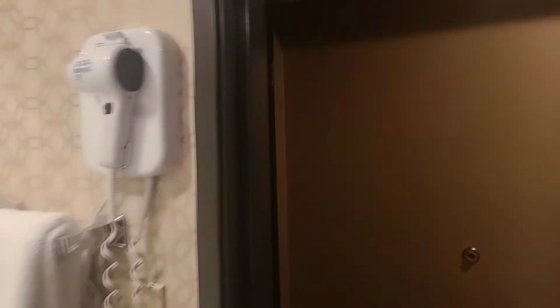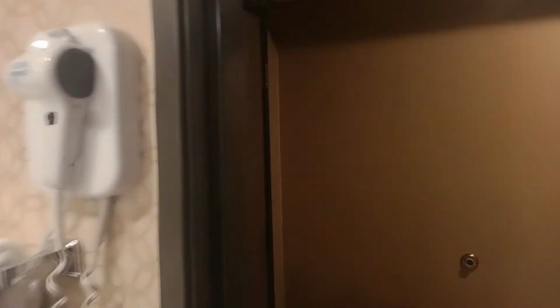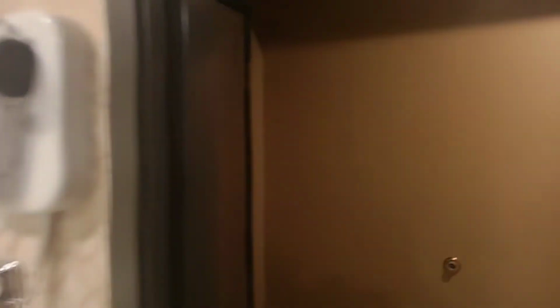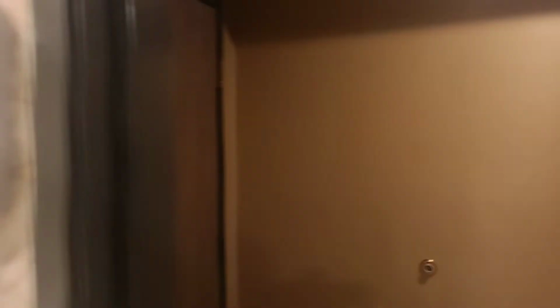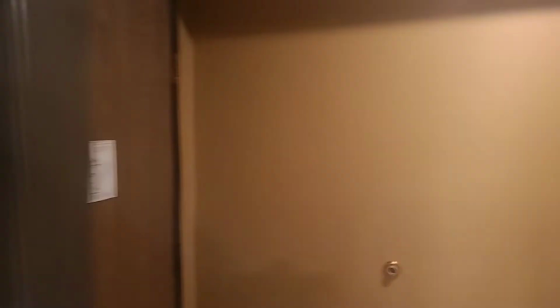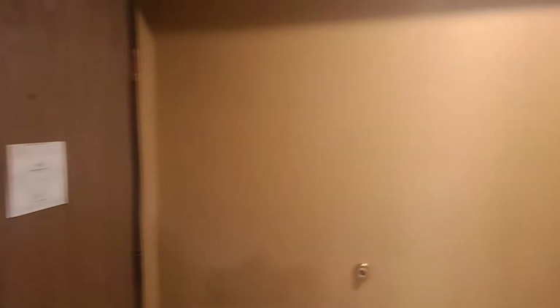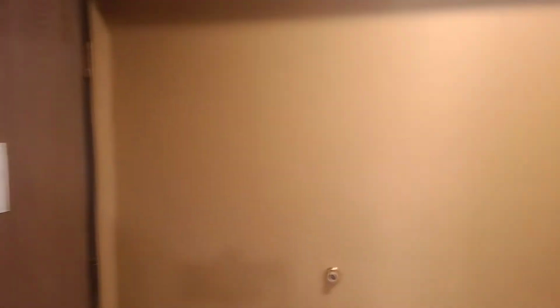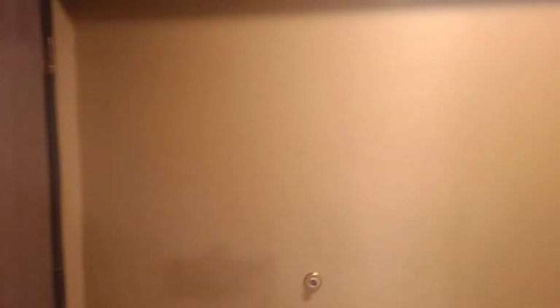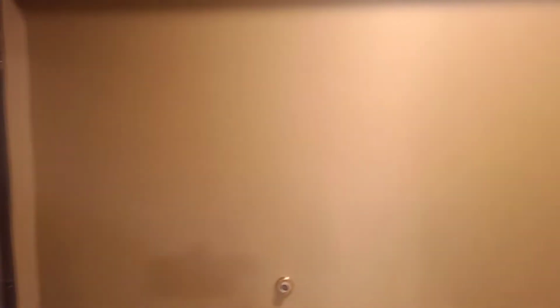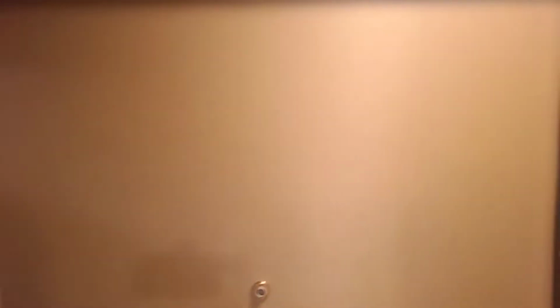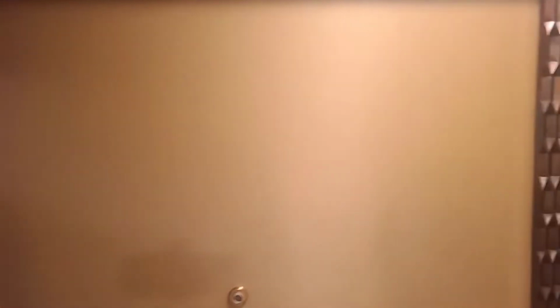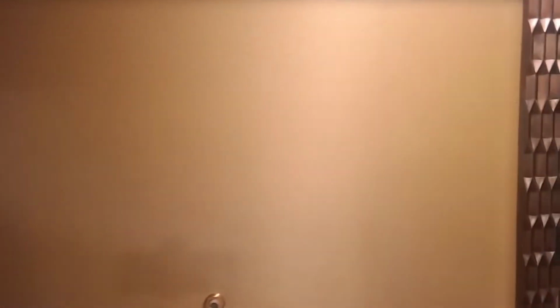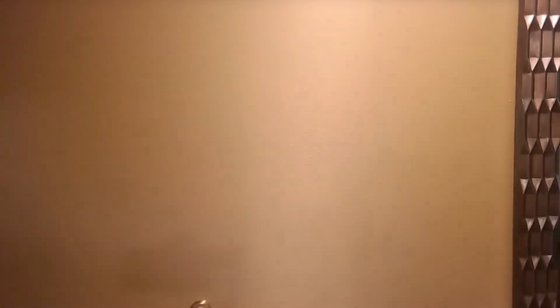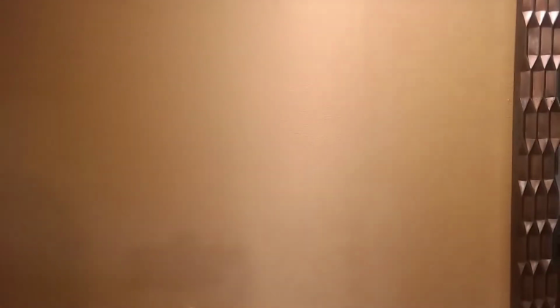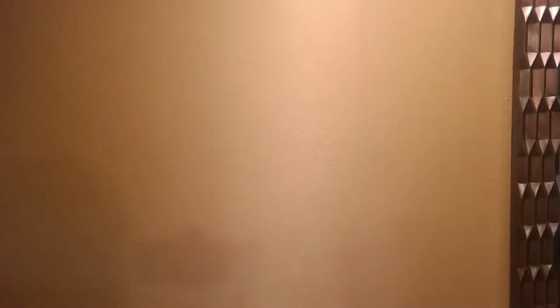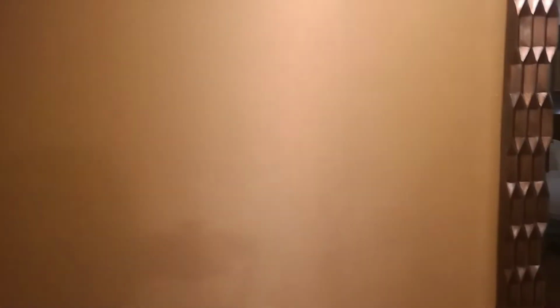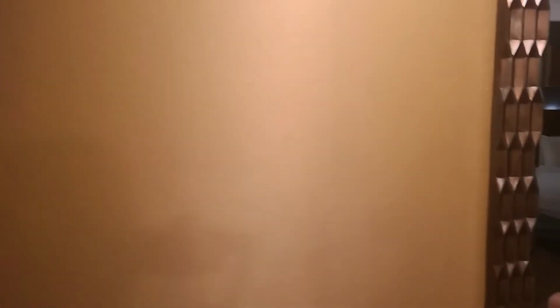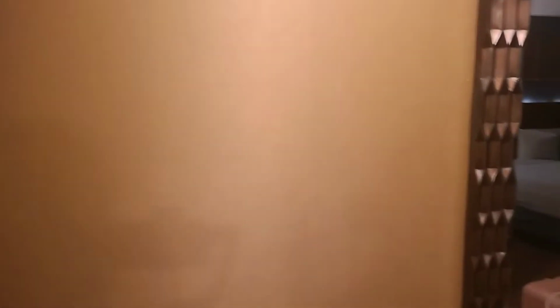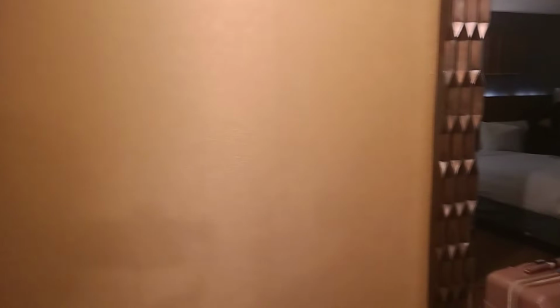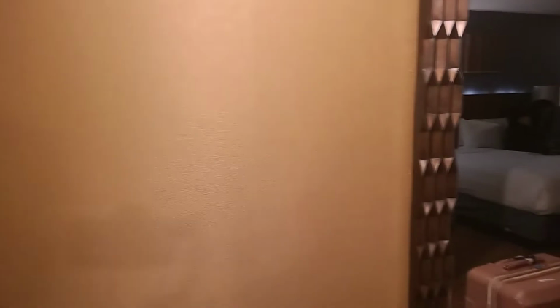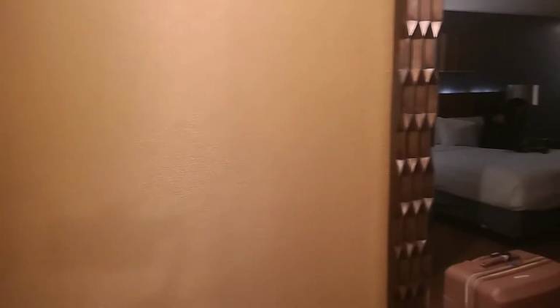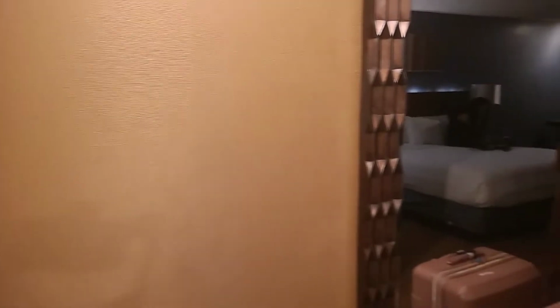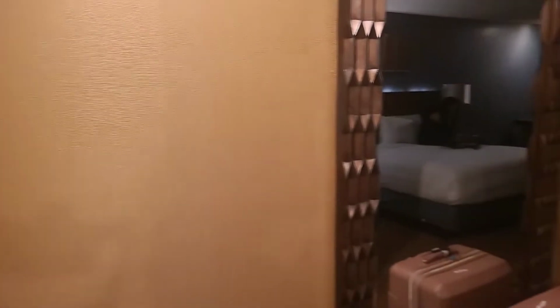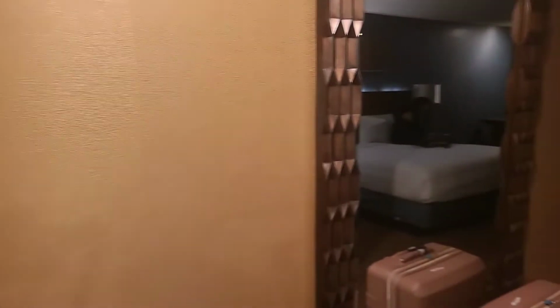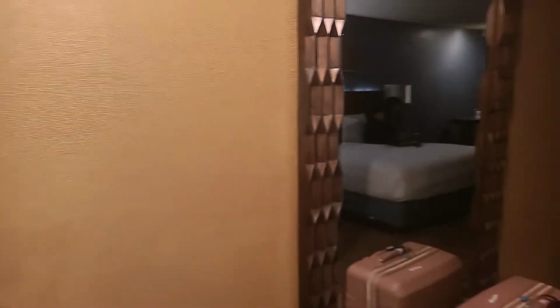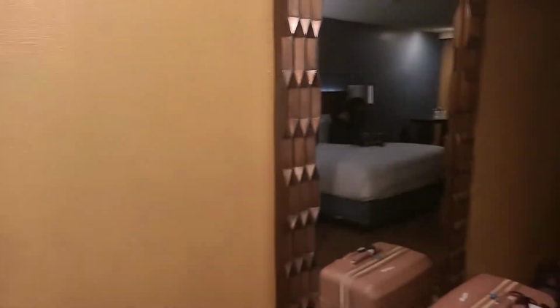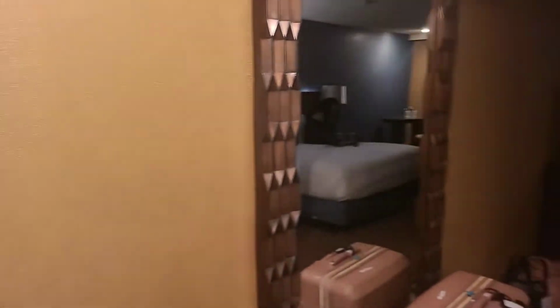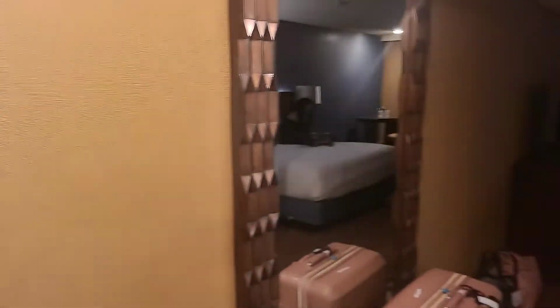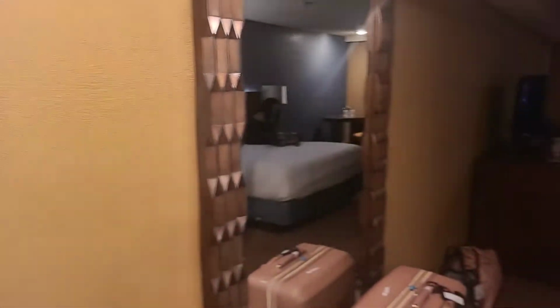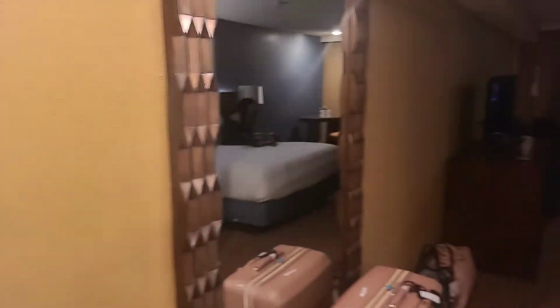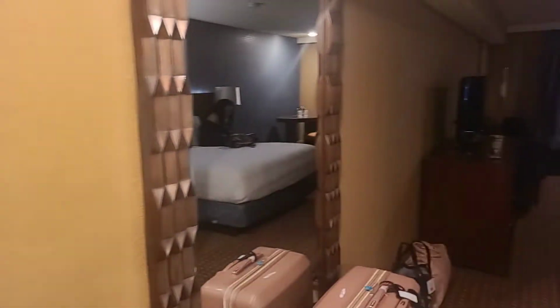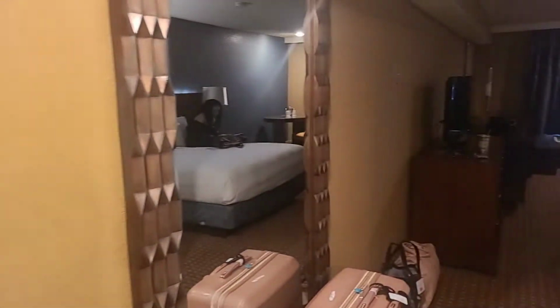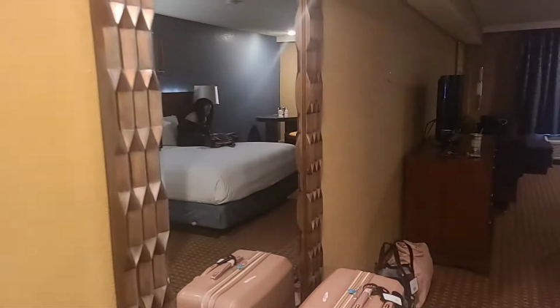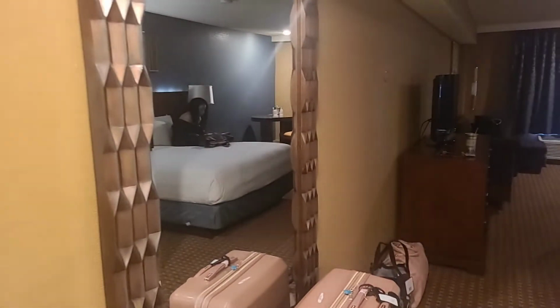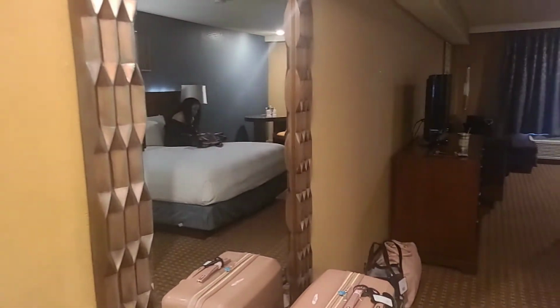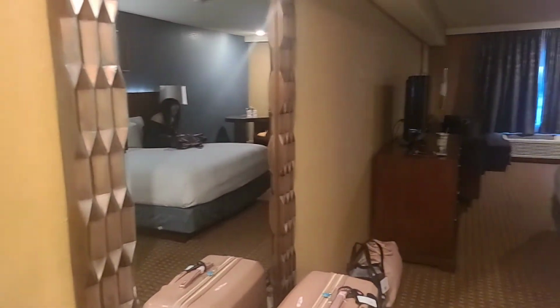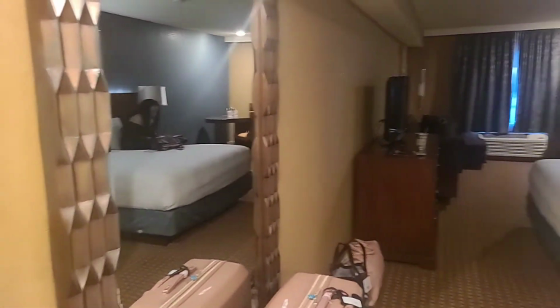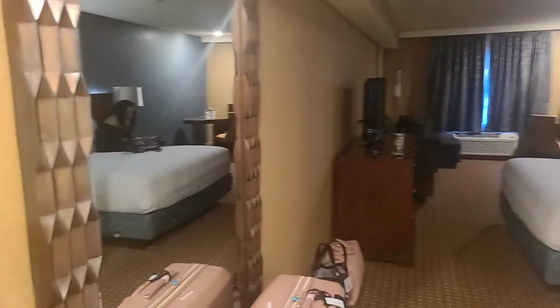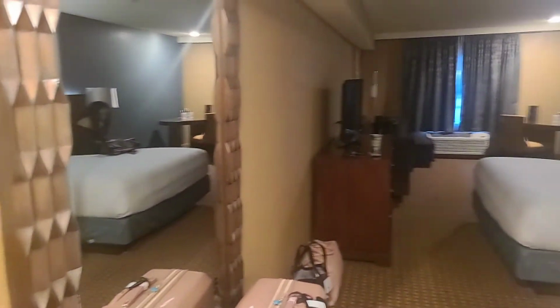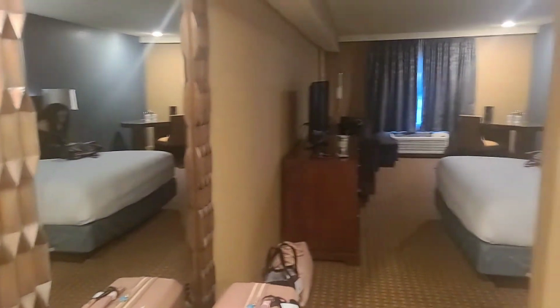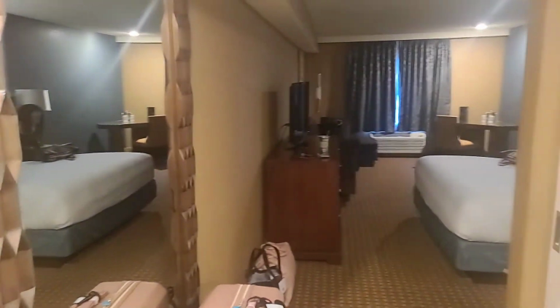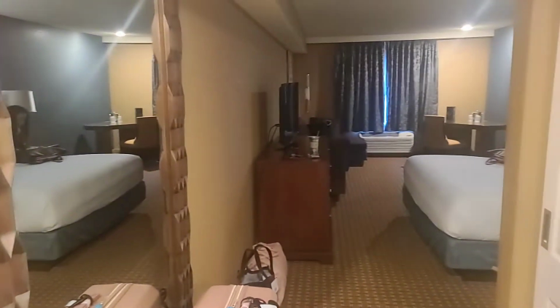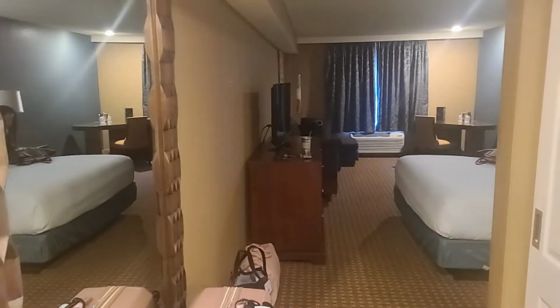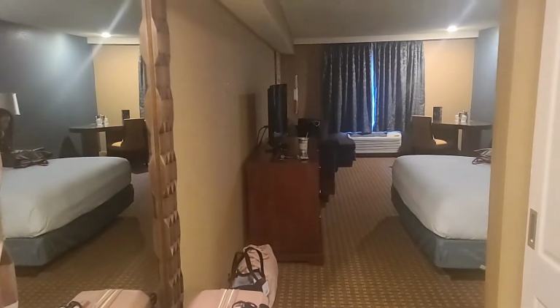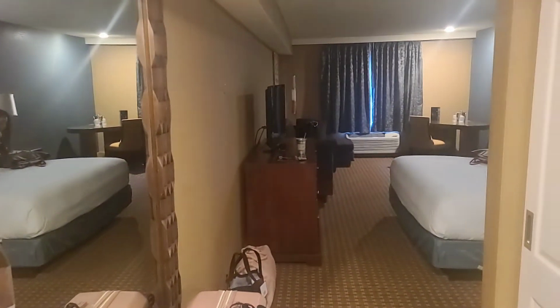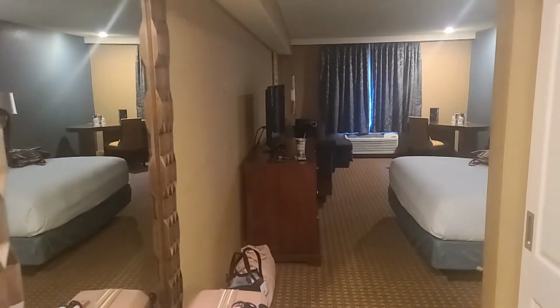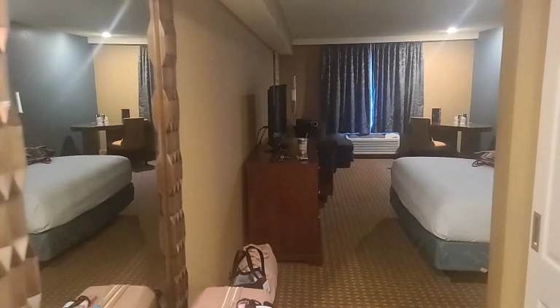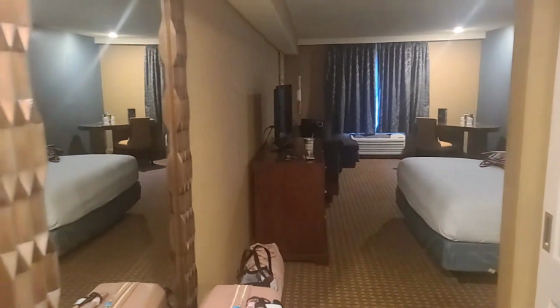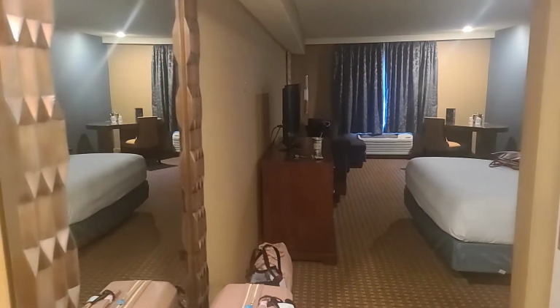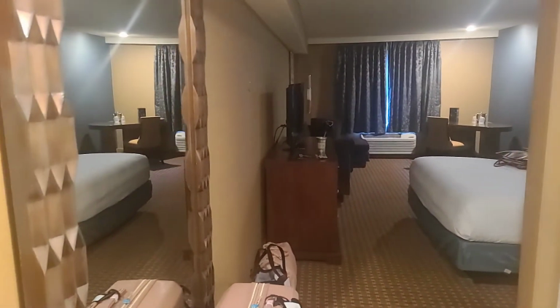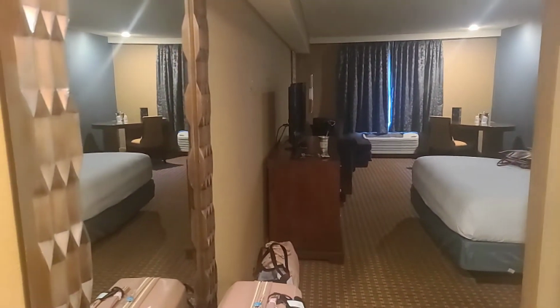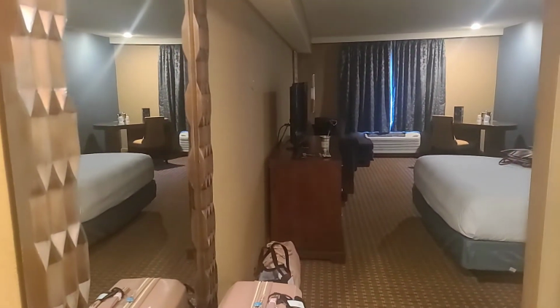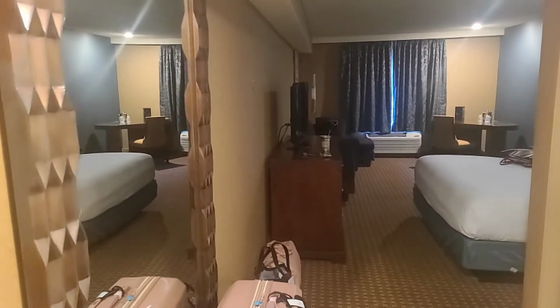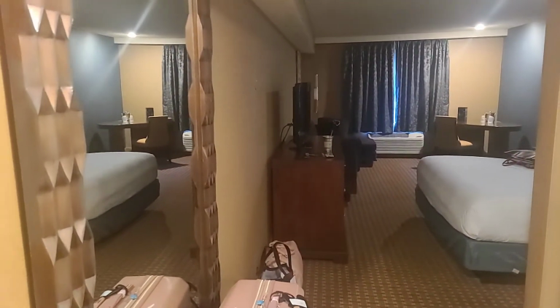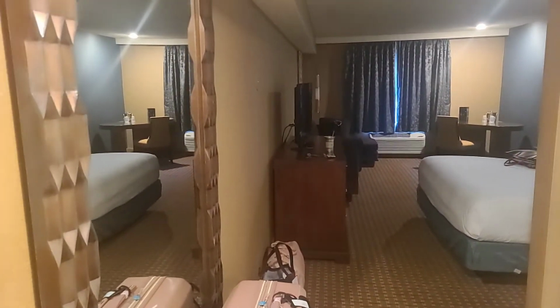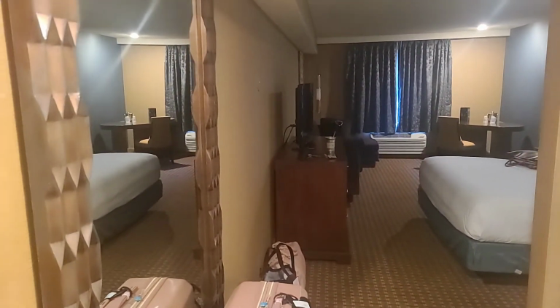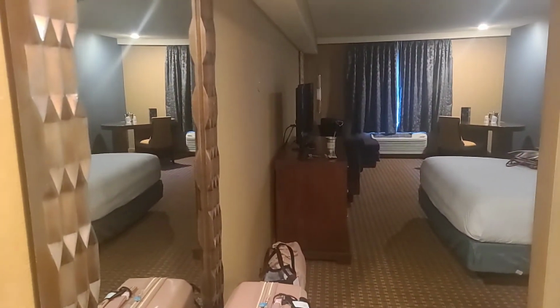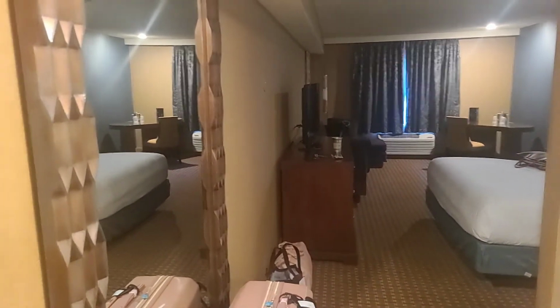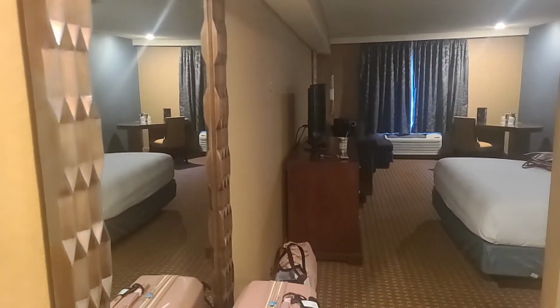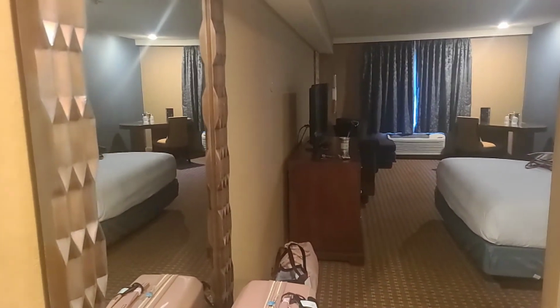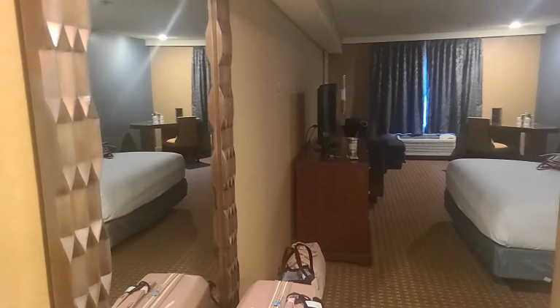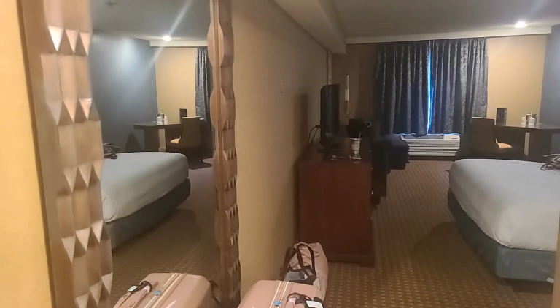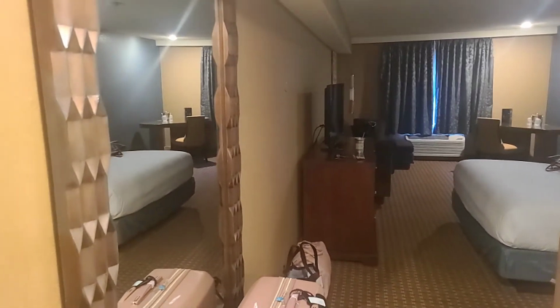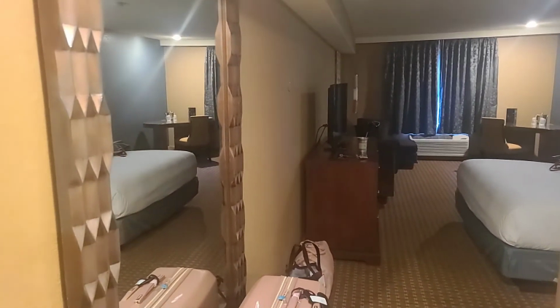The colors are kind of off in this place. You have brown and a mixture of blue. Maybe because that's medieval times with Excalibur, but I just don't know.